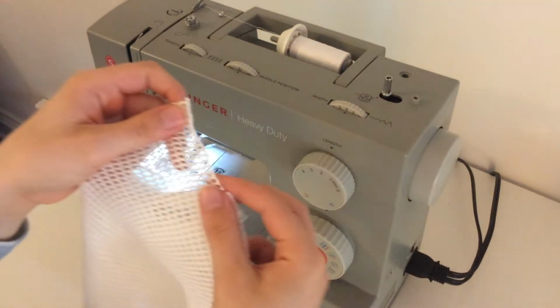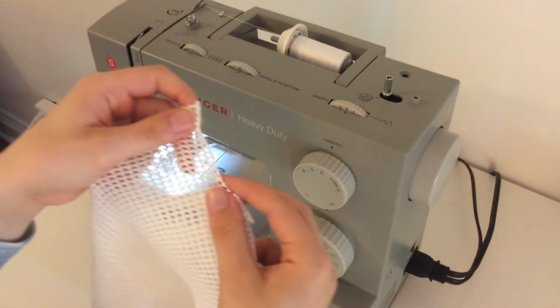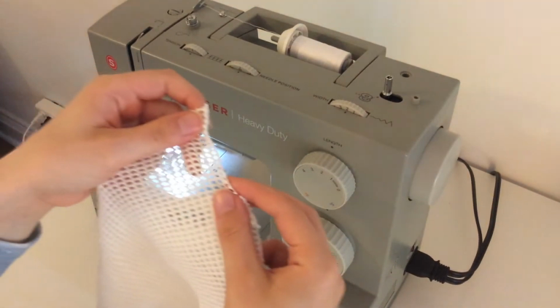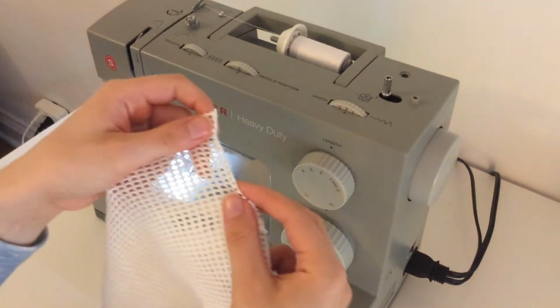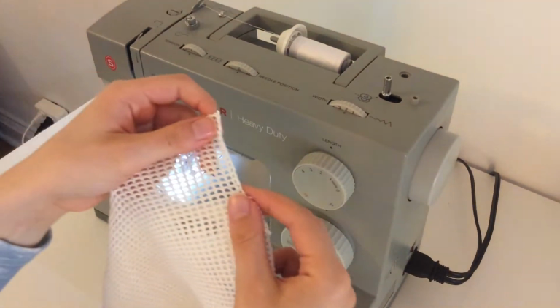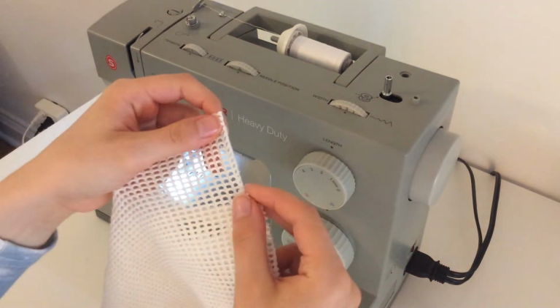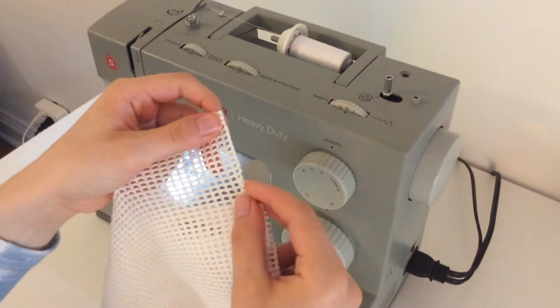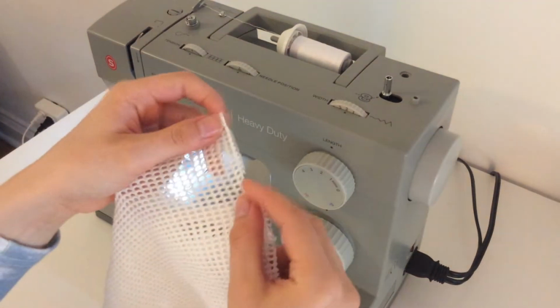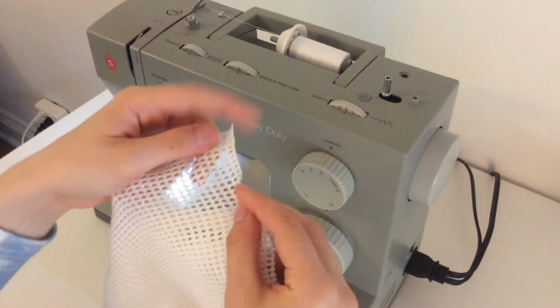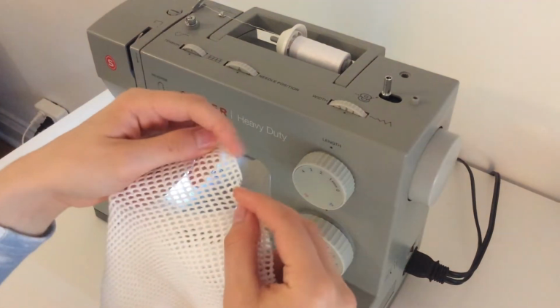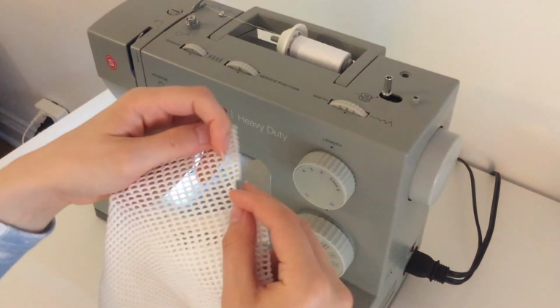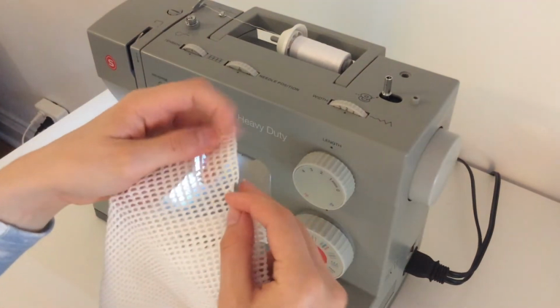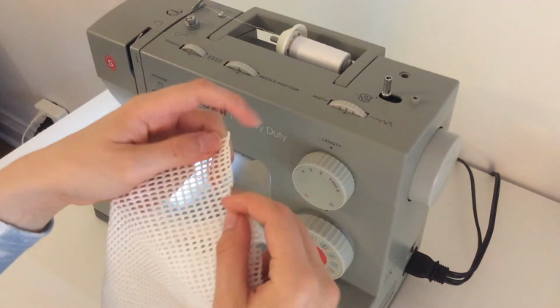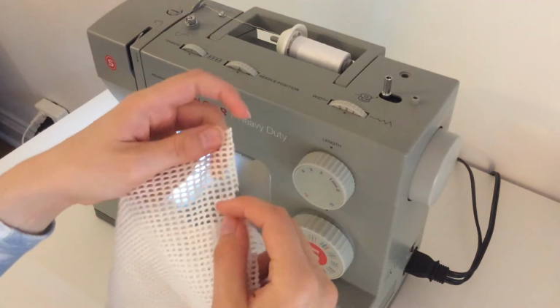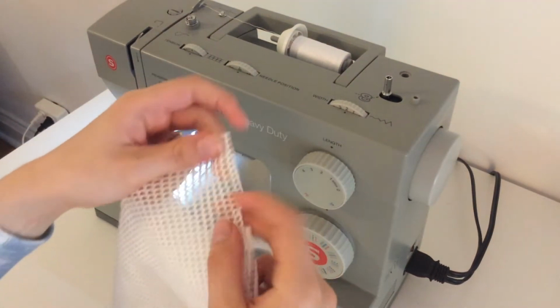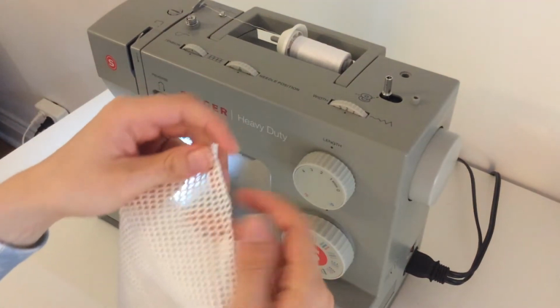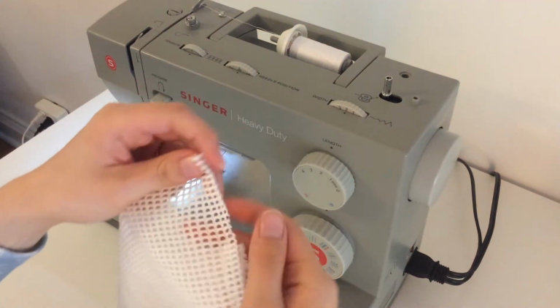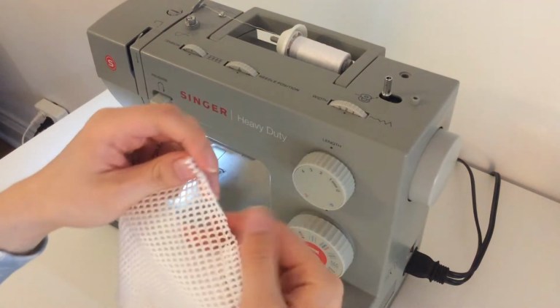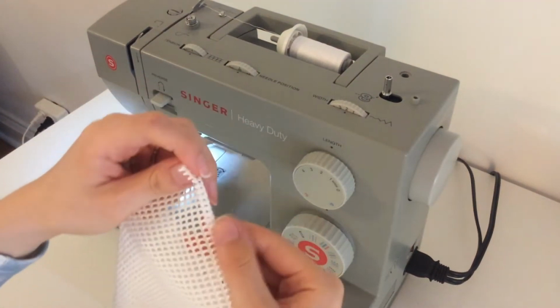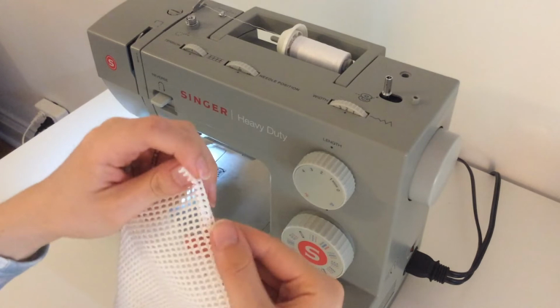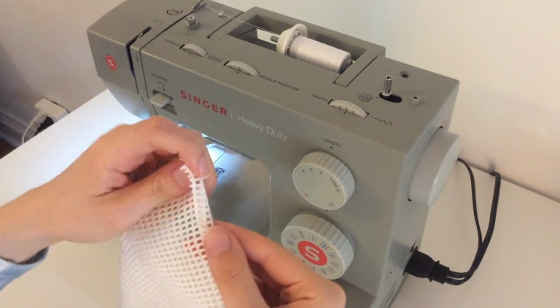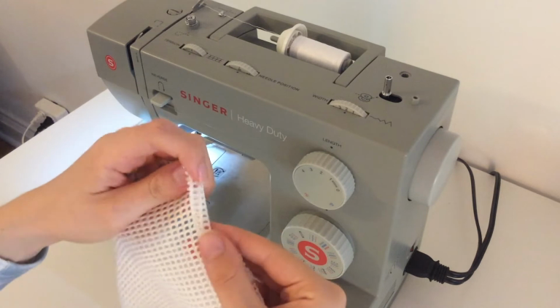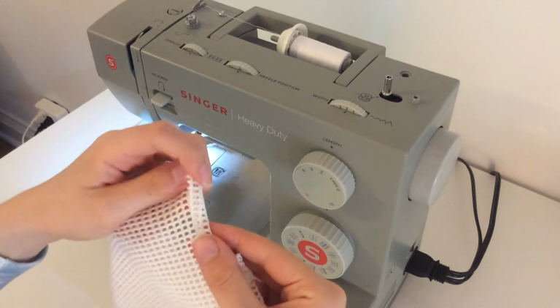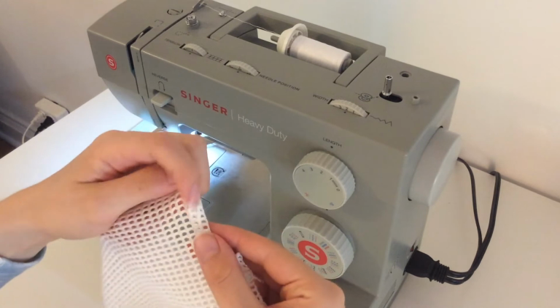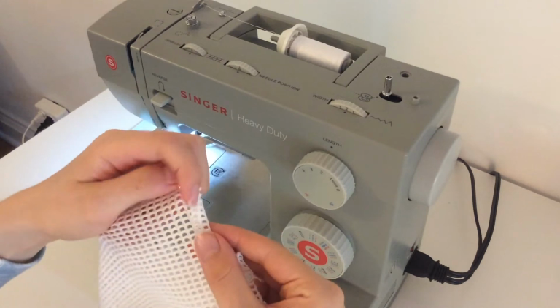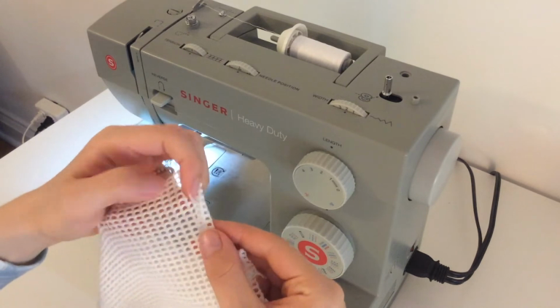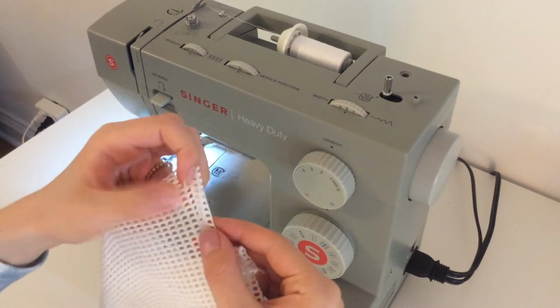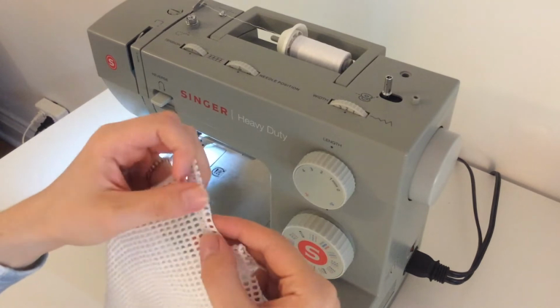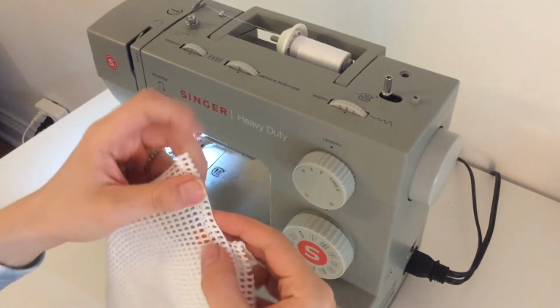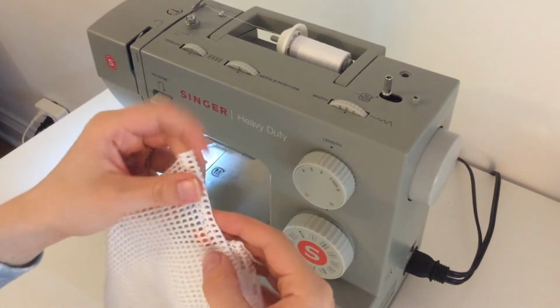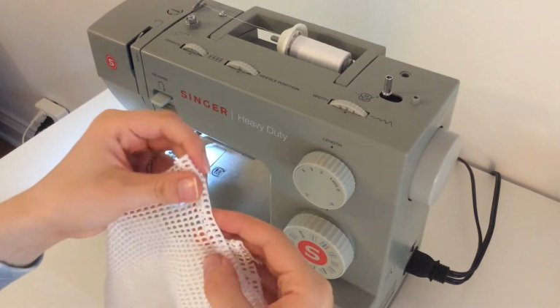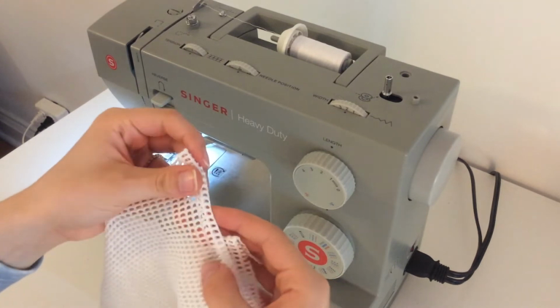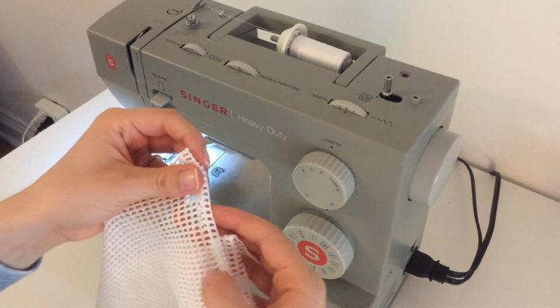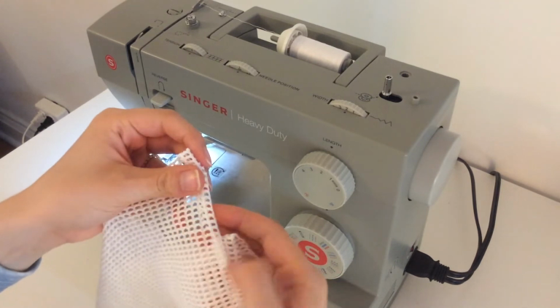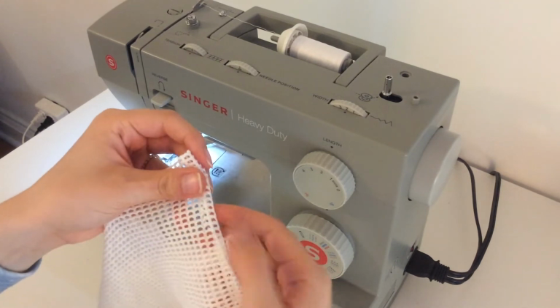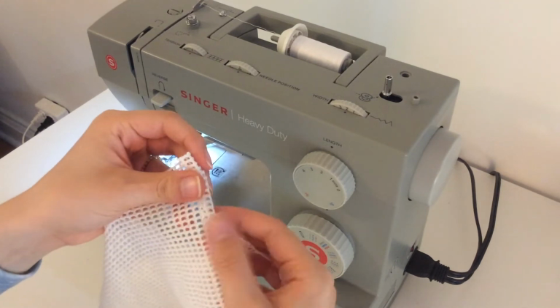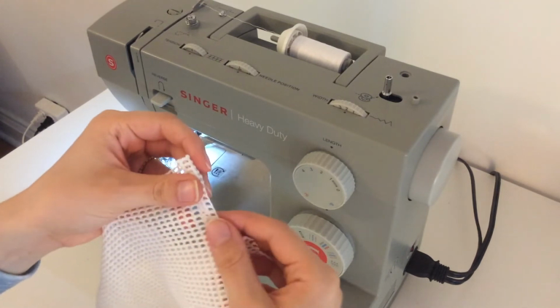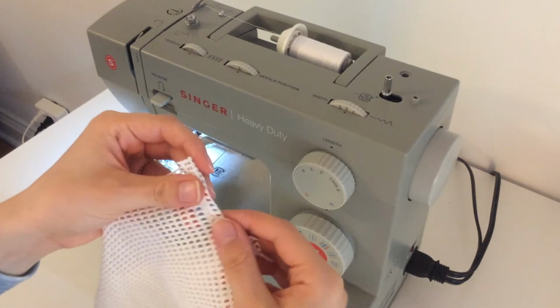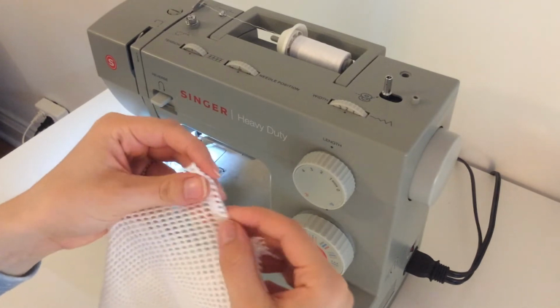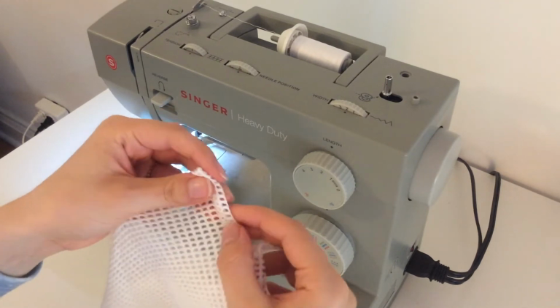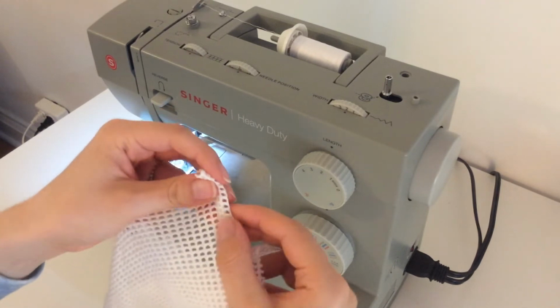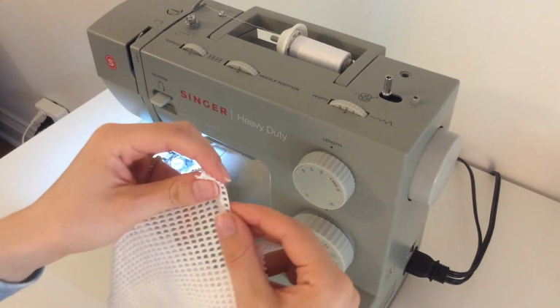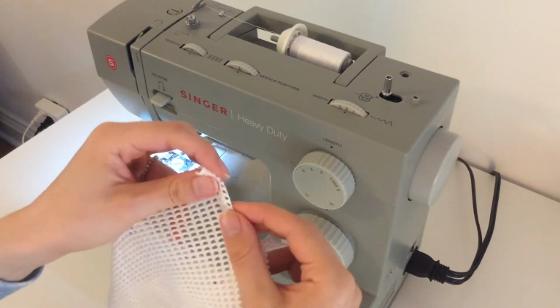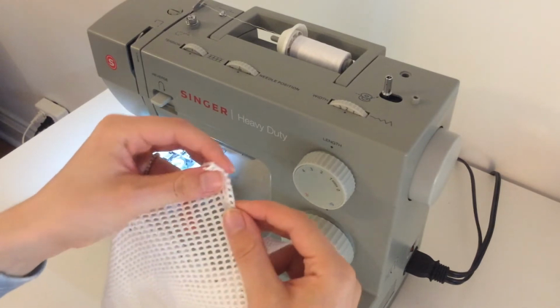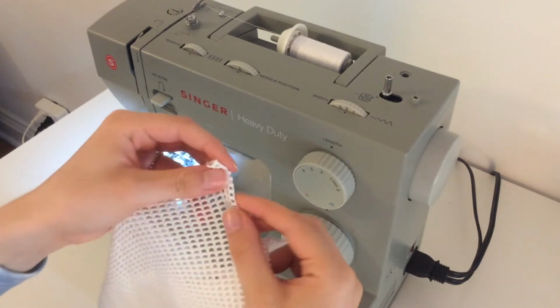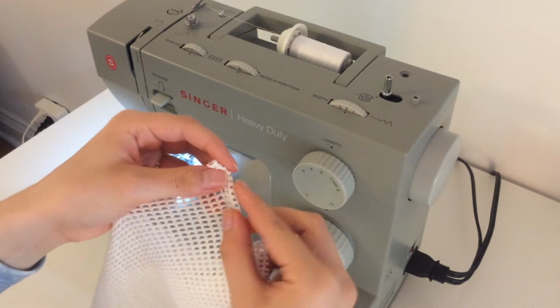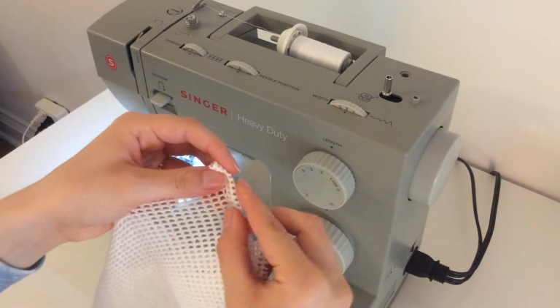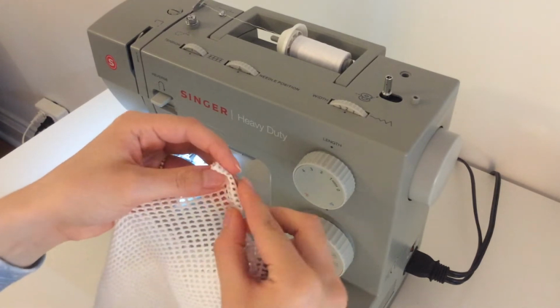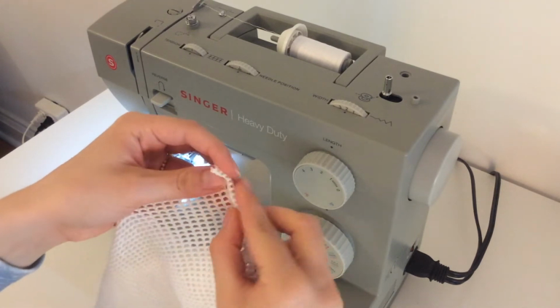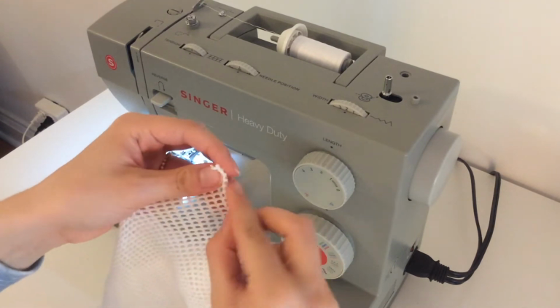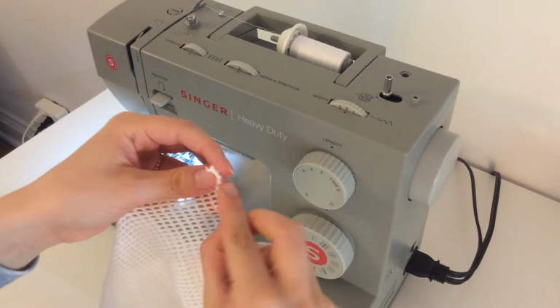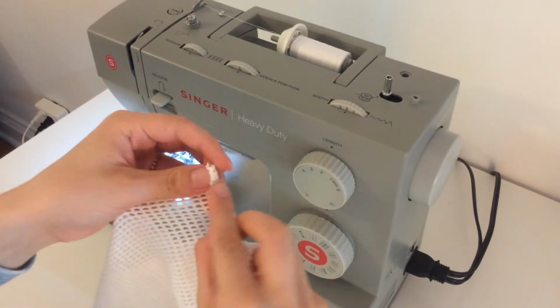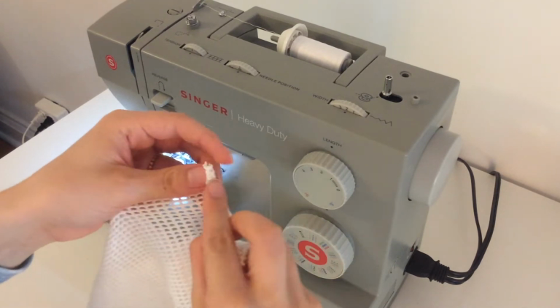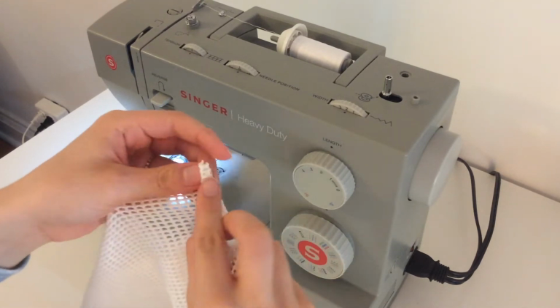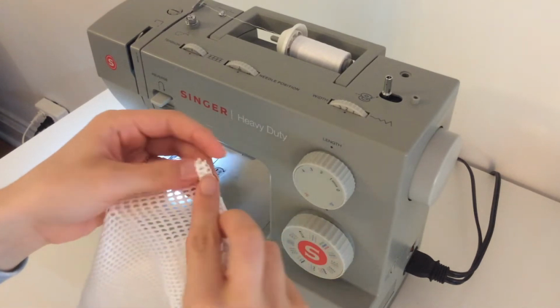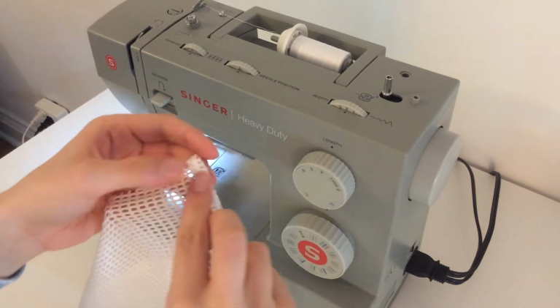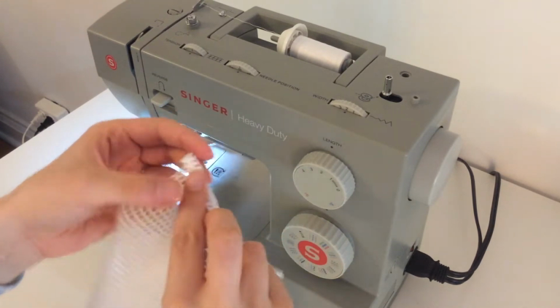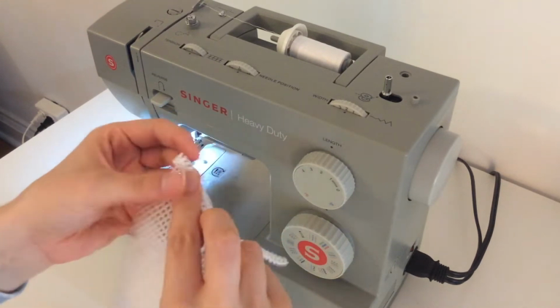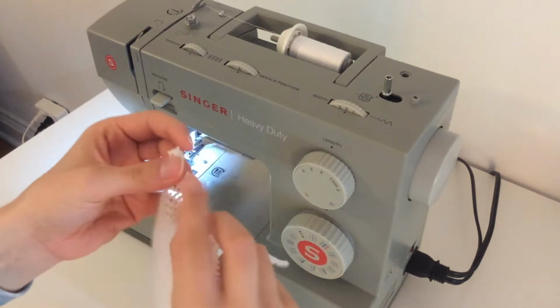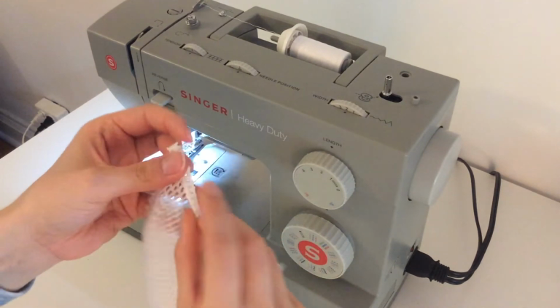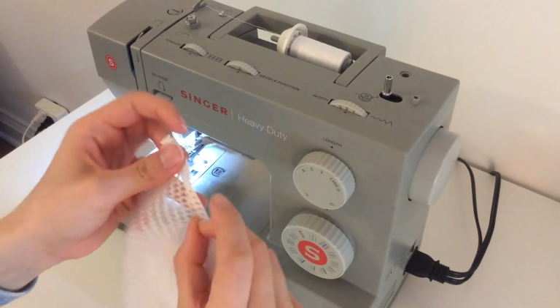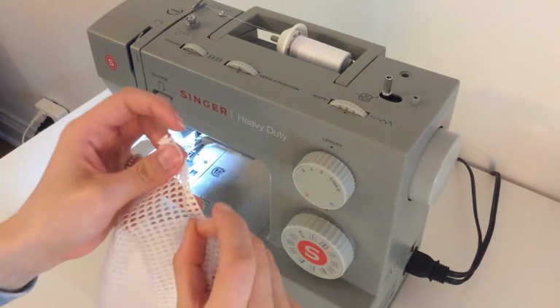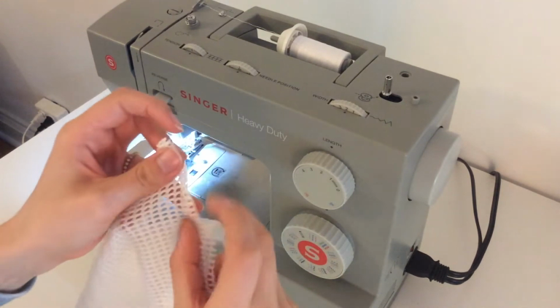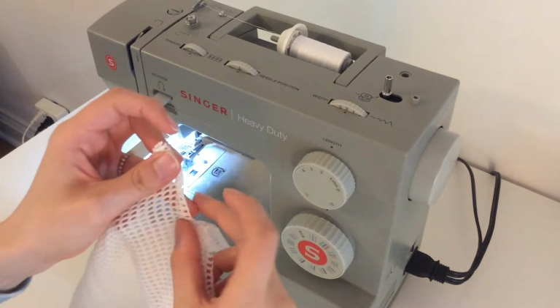Next, on the top ends, fold the fabric in twice and sew it down. This will keep the fabric from fraying.